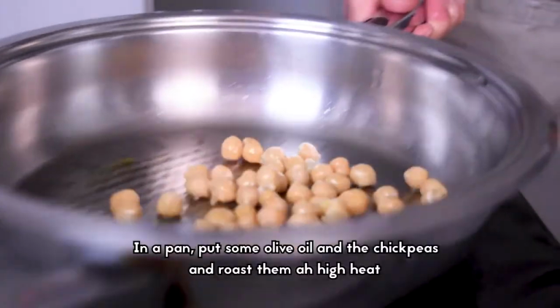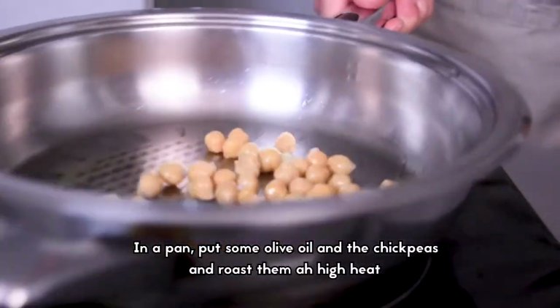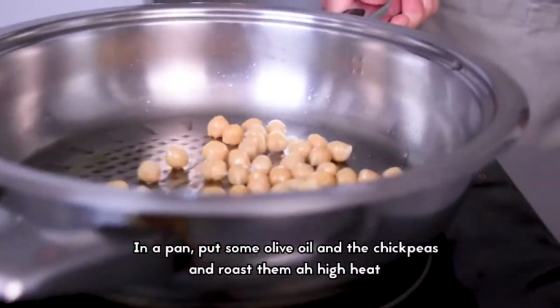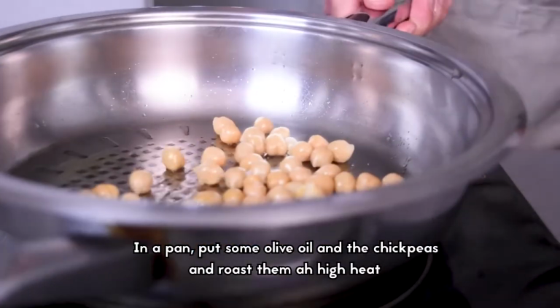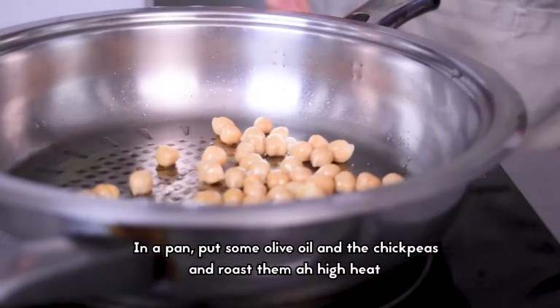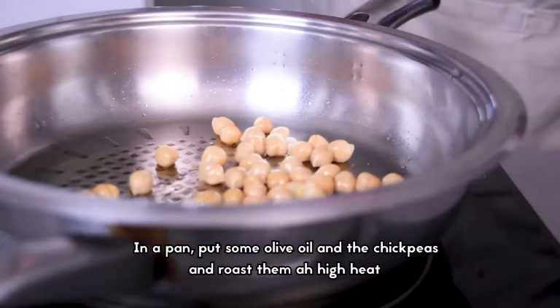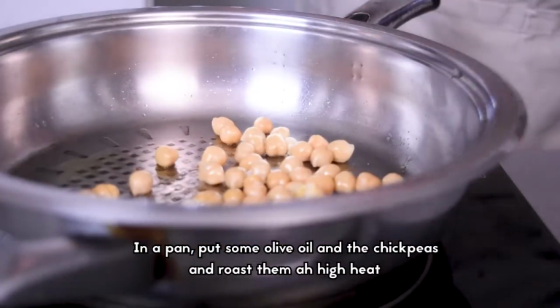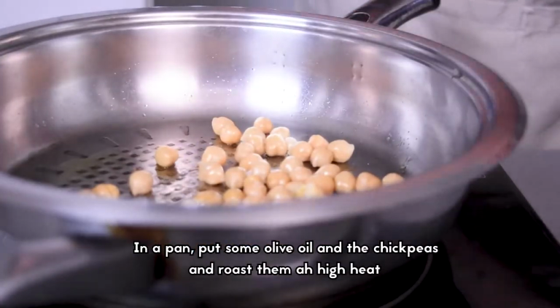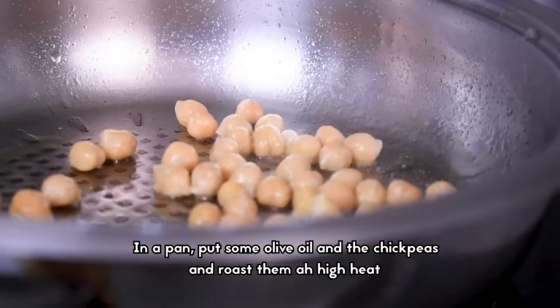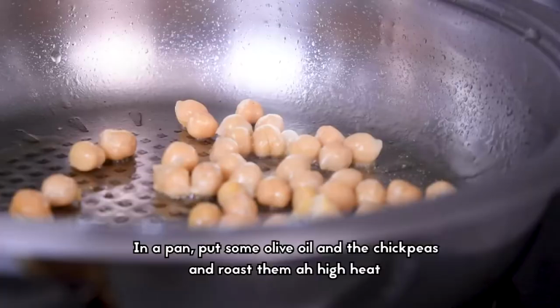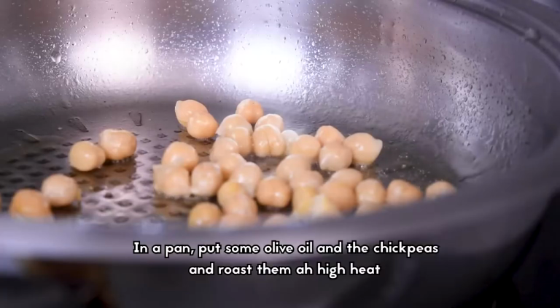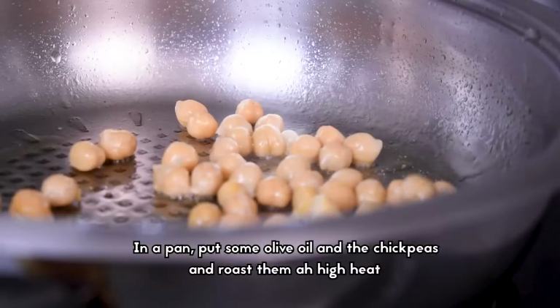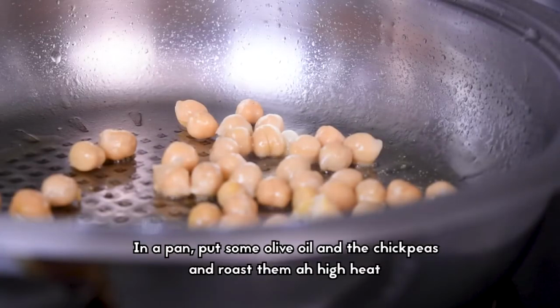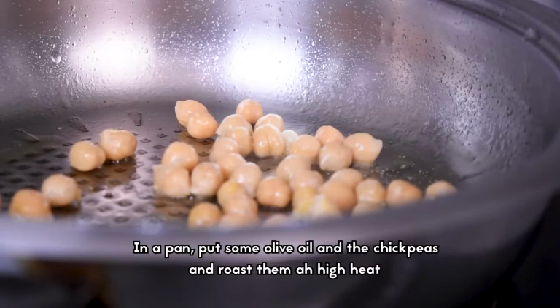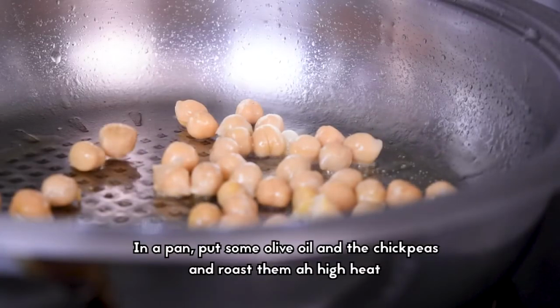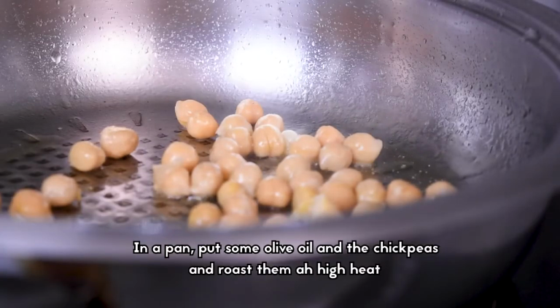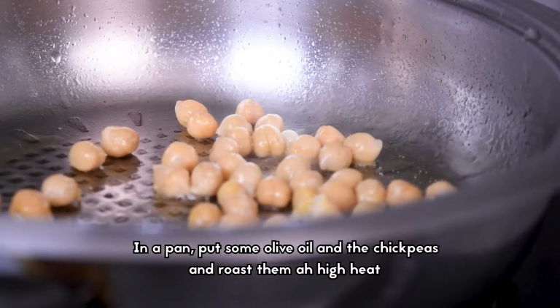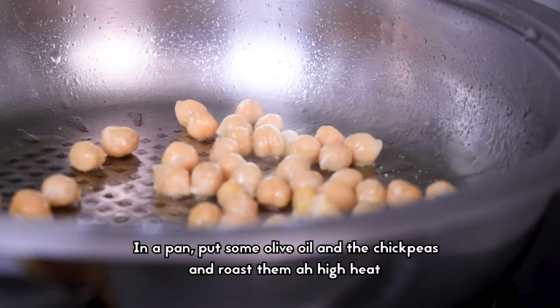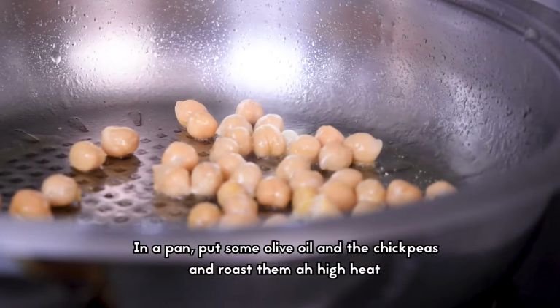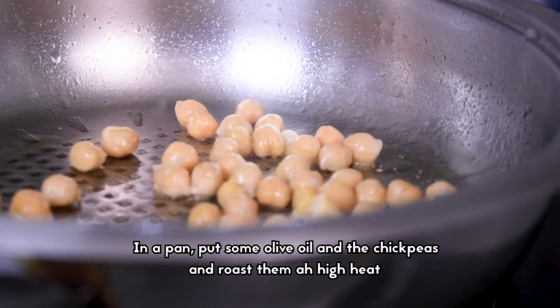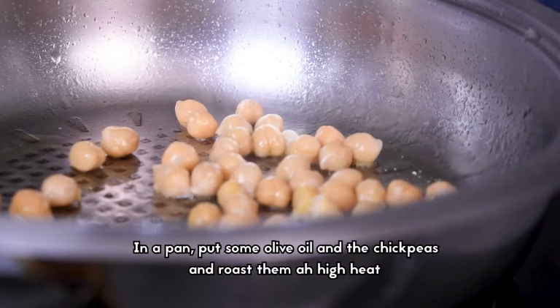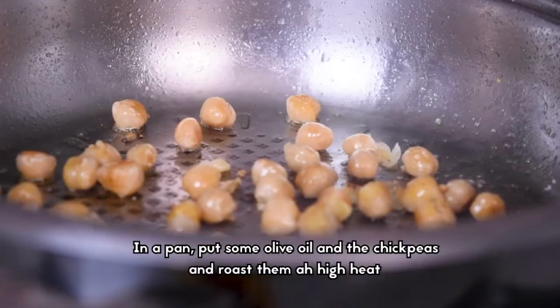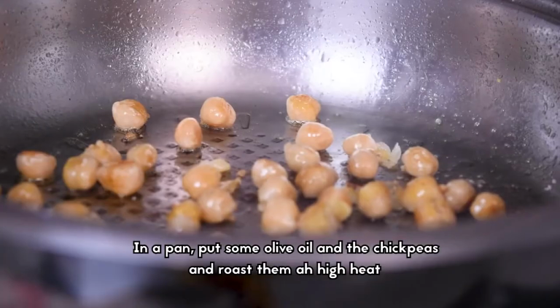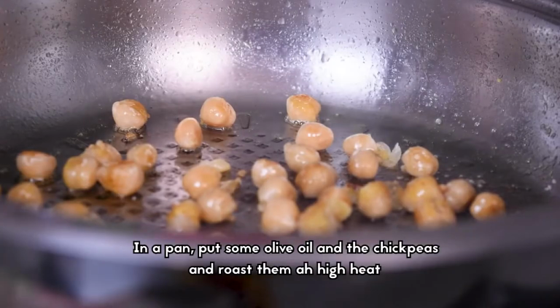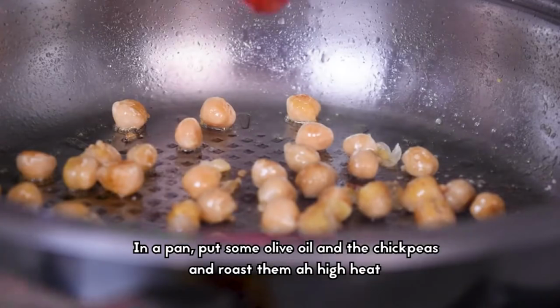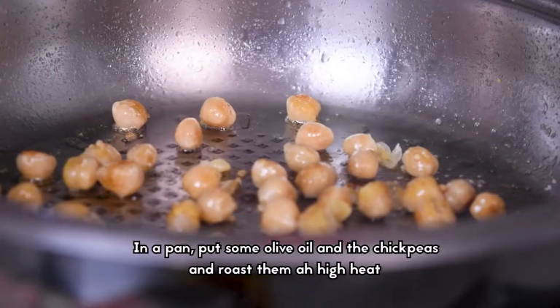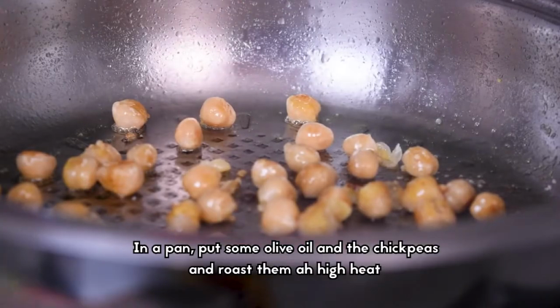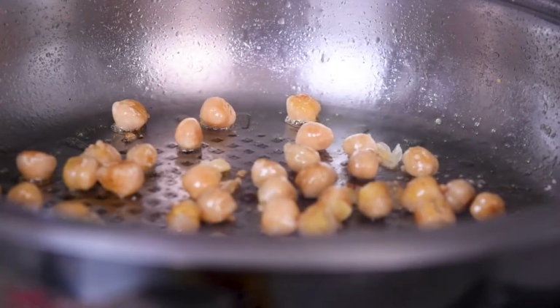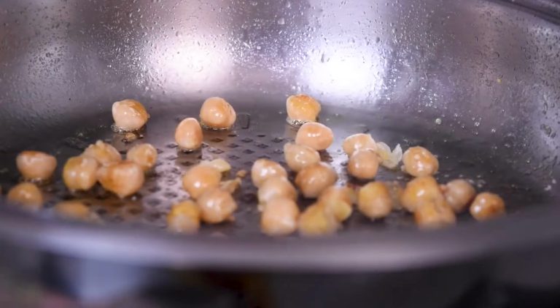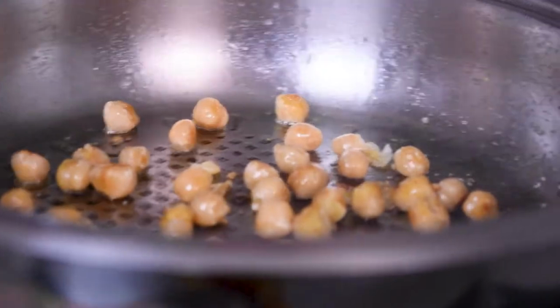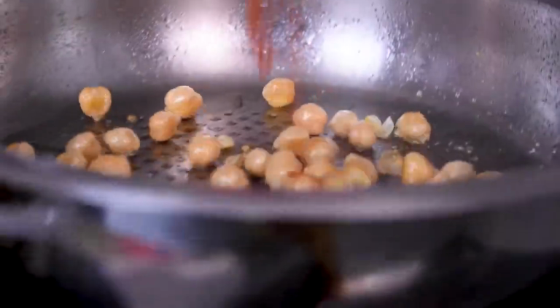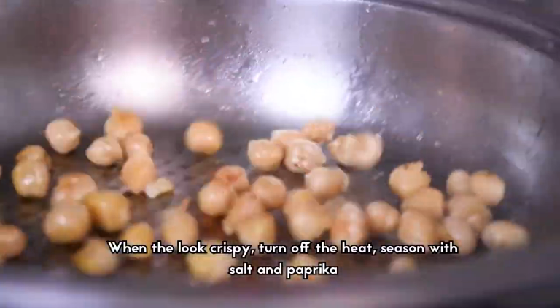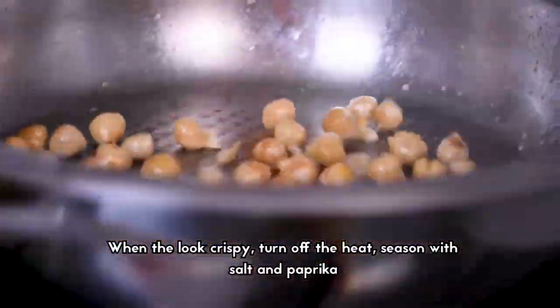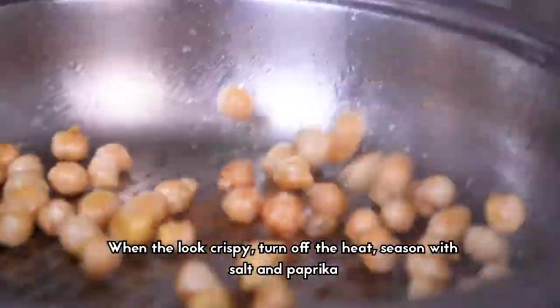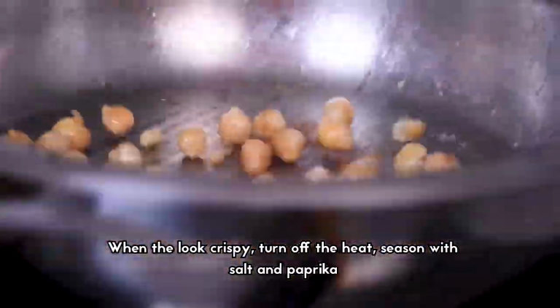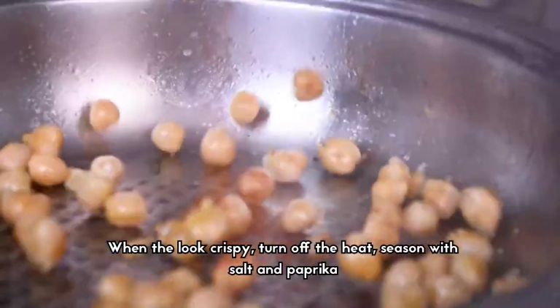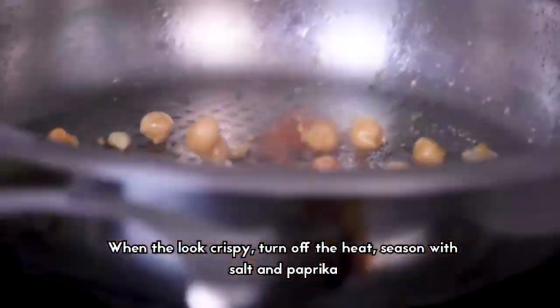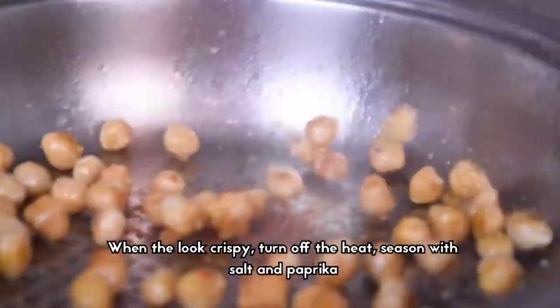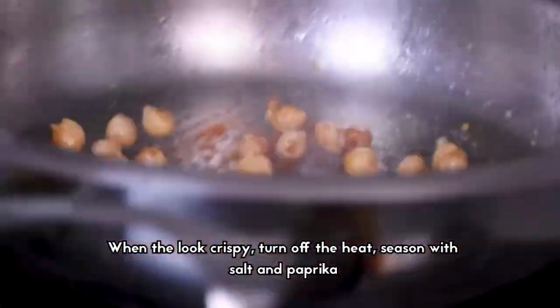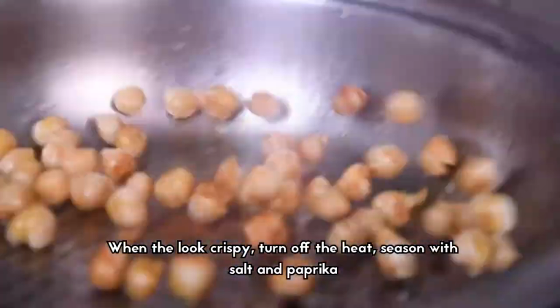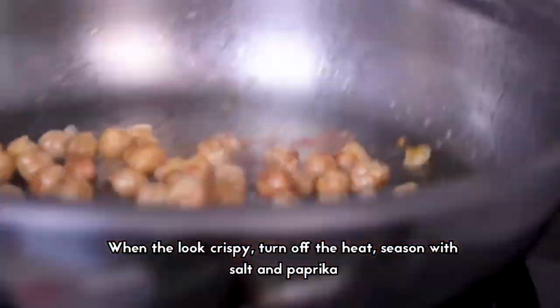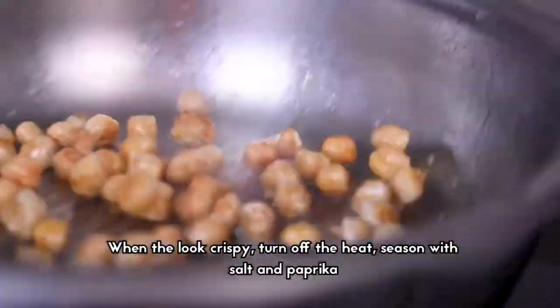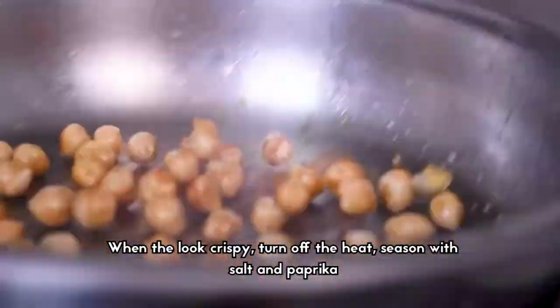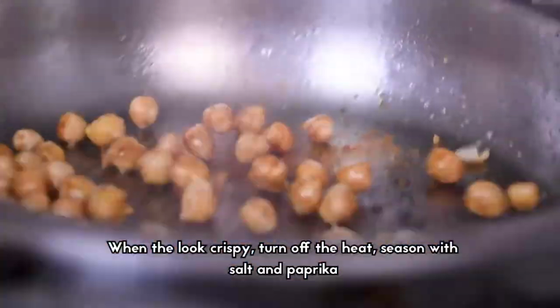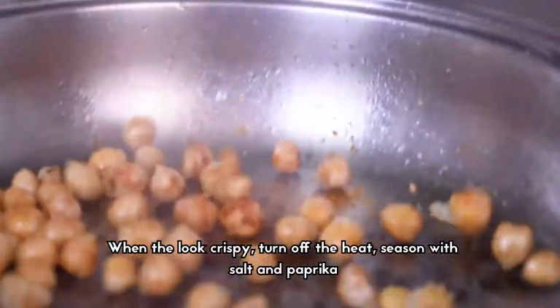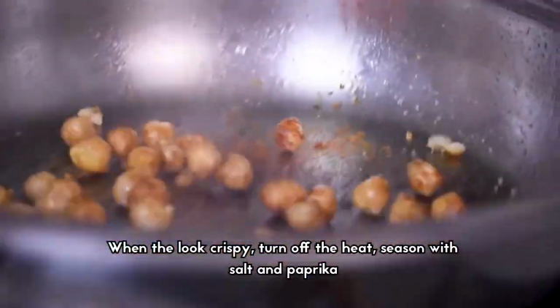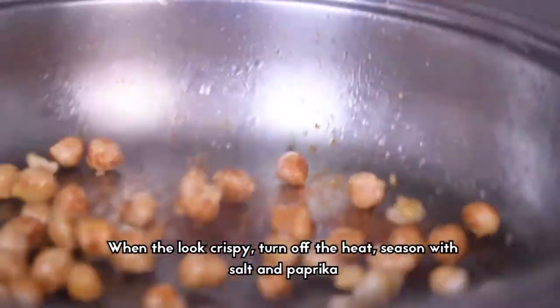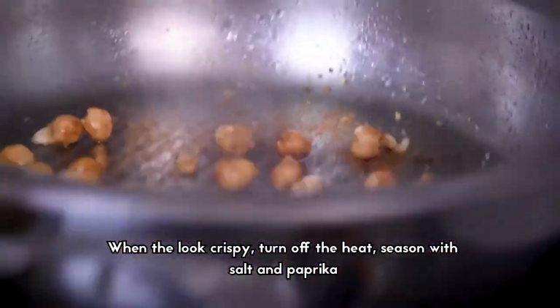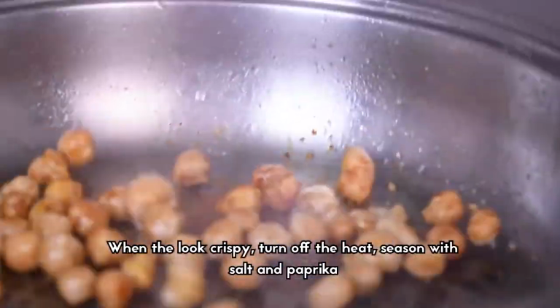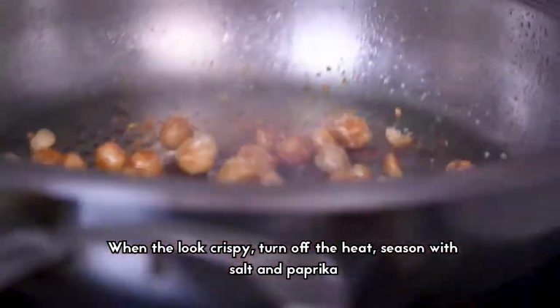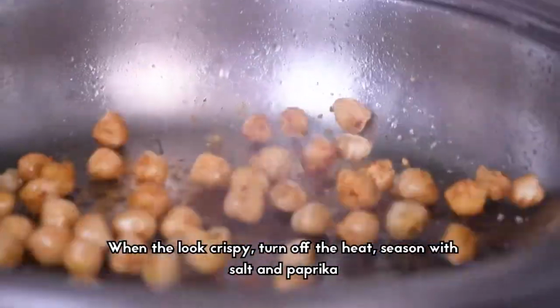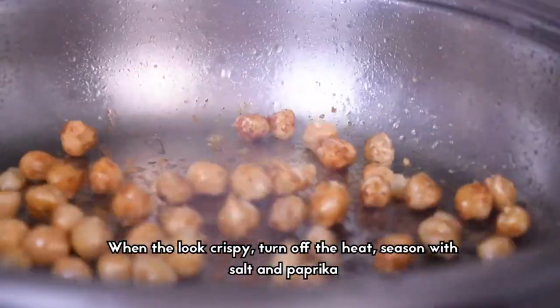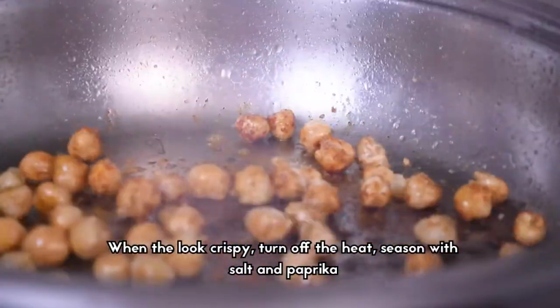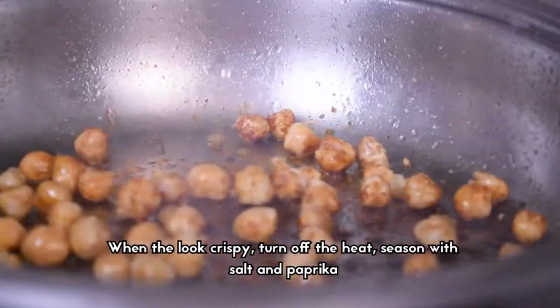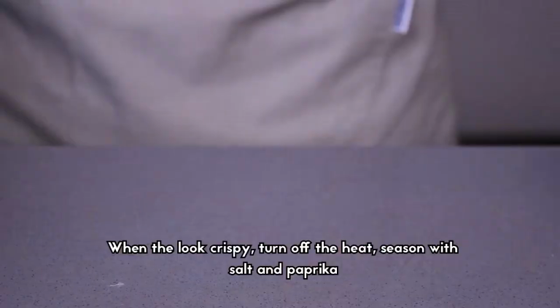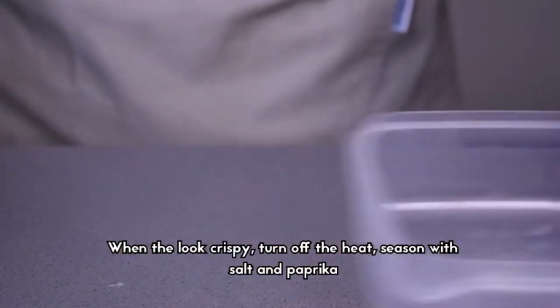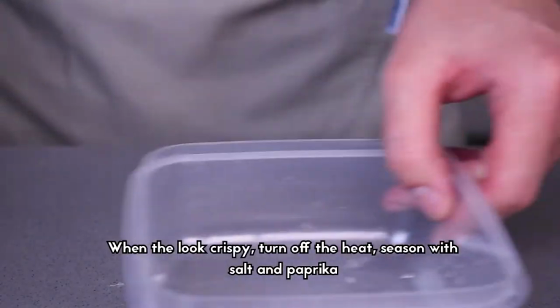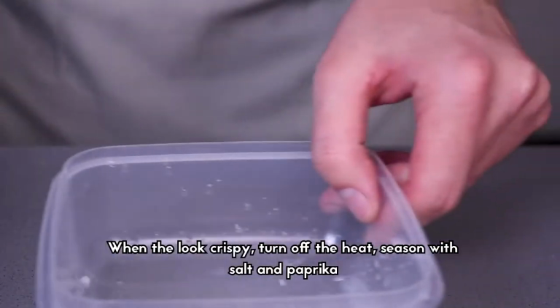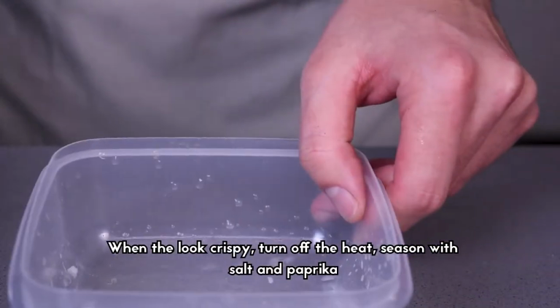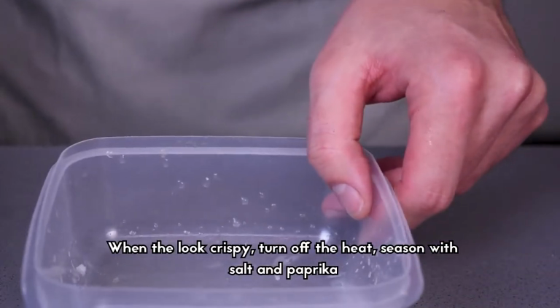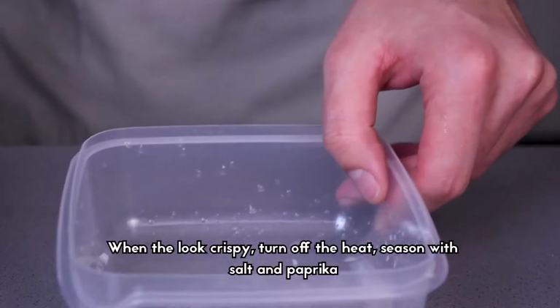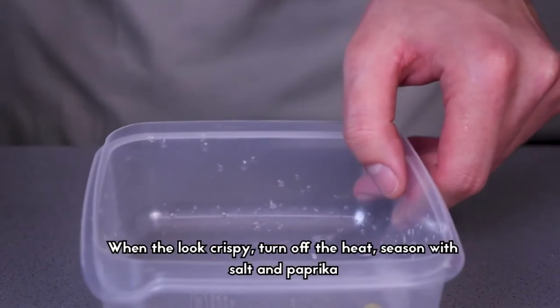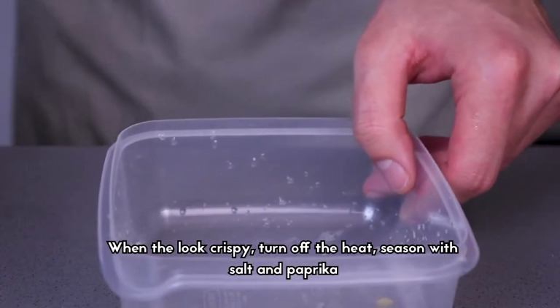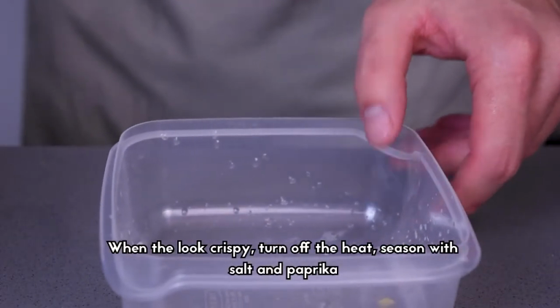Sprinkle a pan with chickpeas and roast them at high heat. When they look crispy, turn off the heat and season them with salt and paprika.